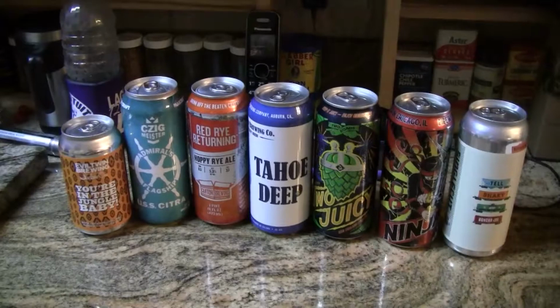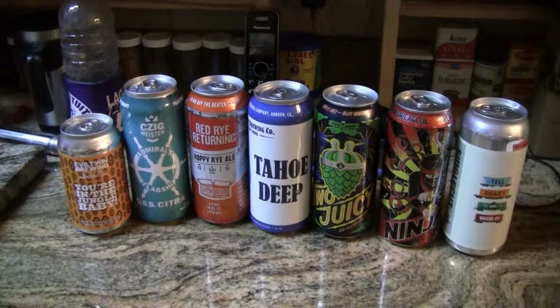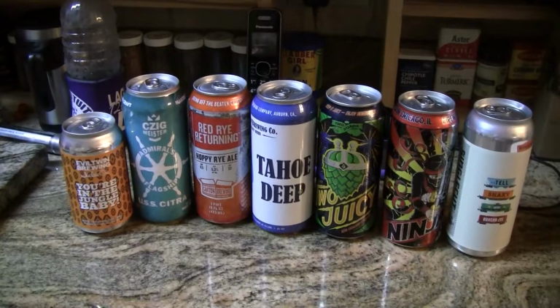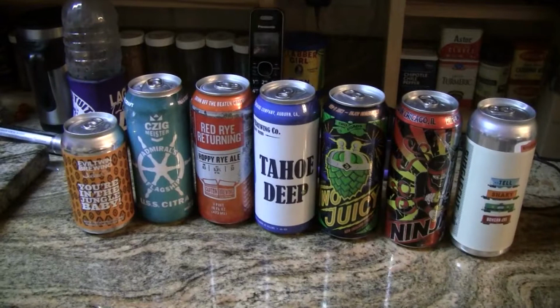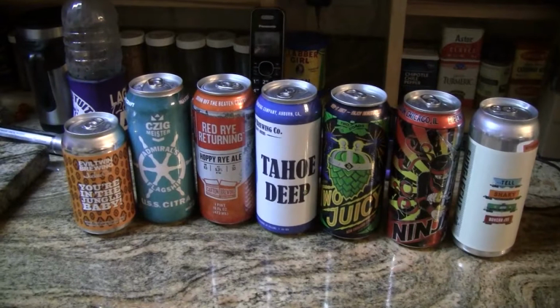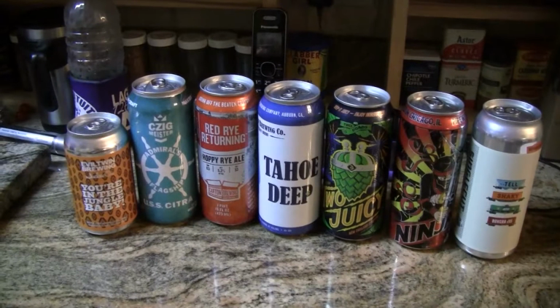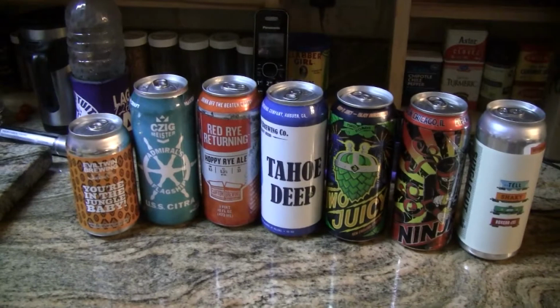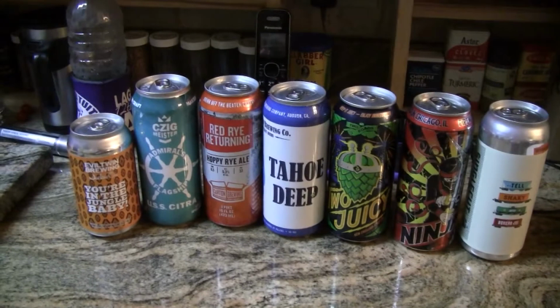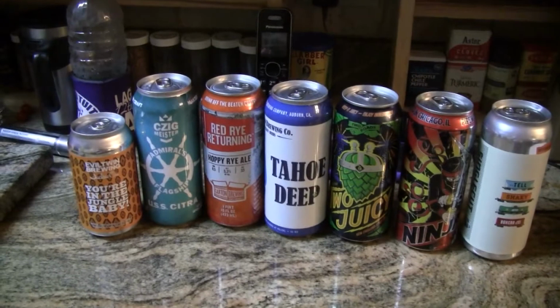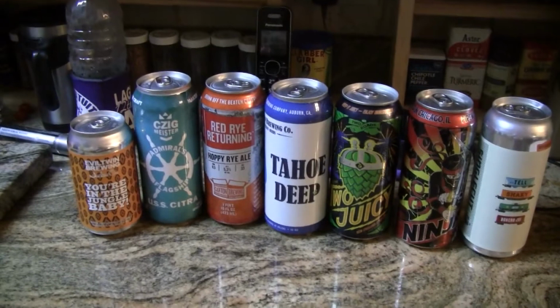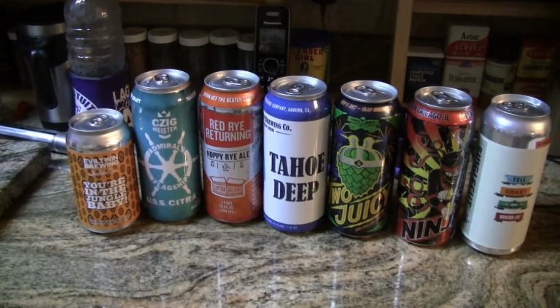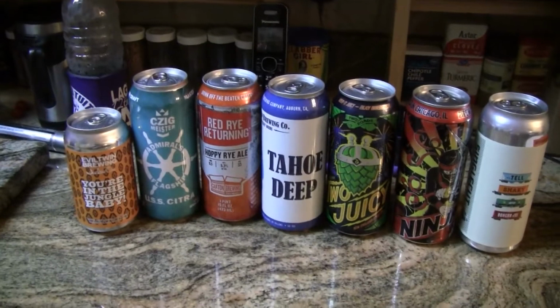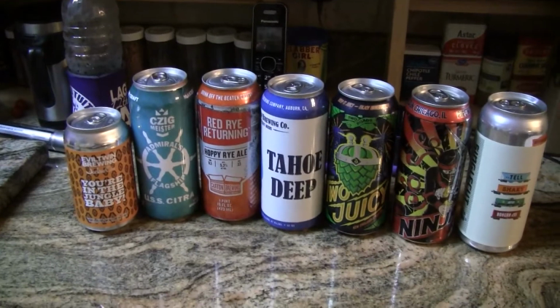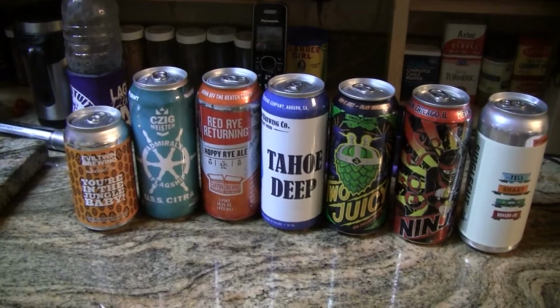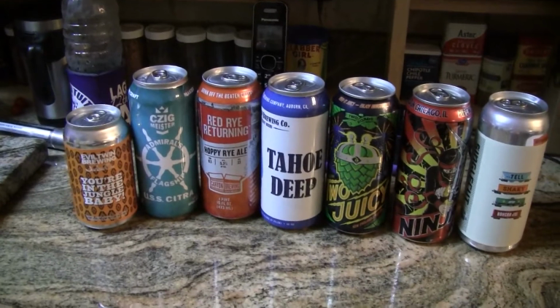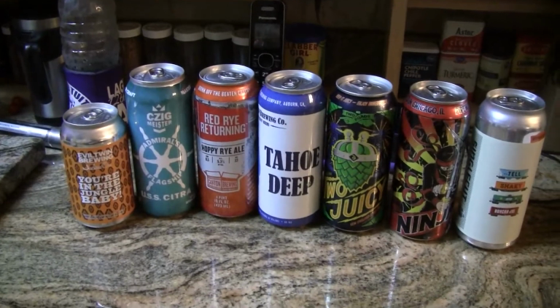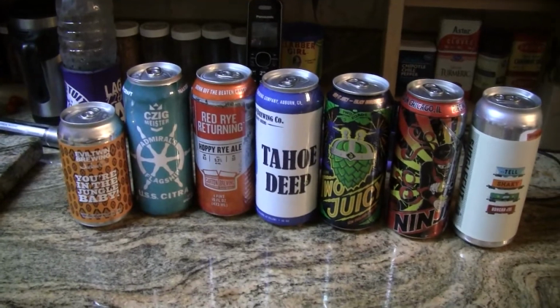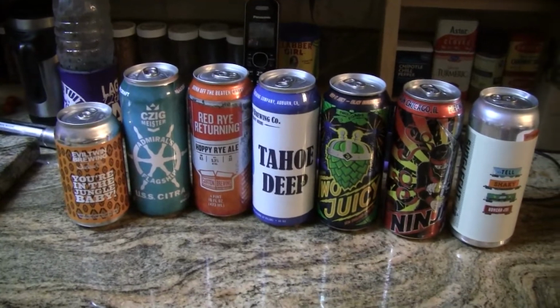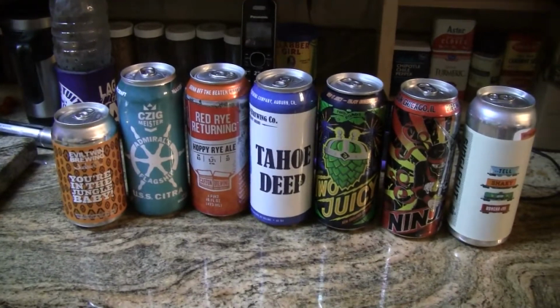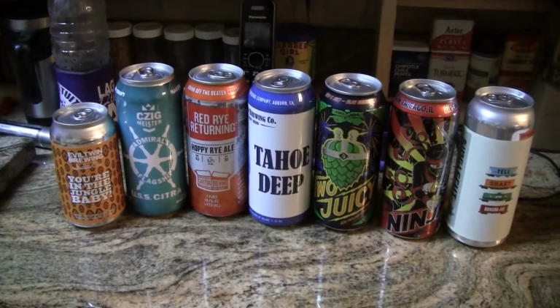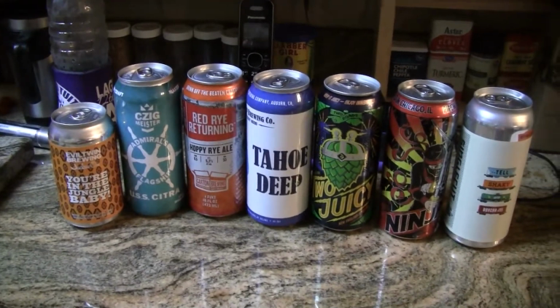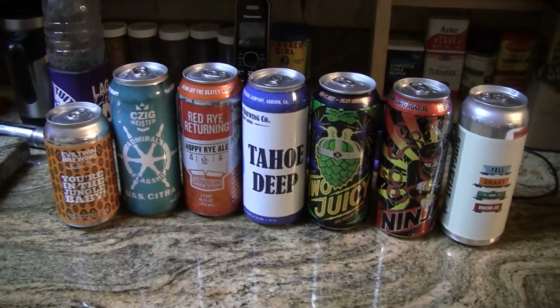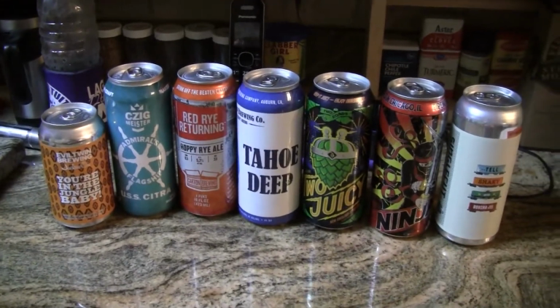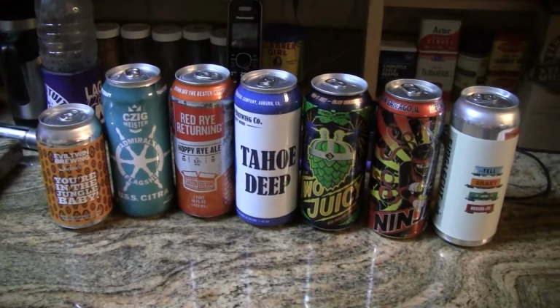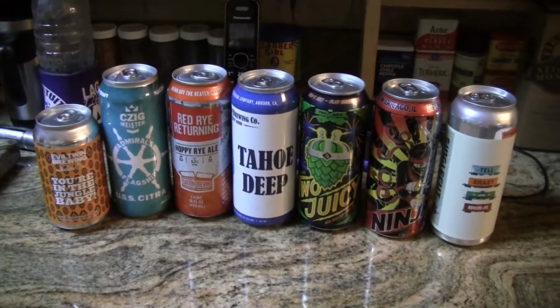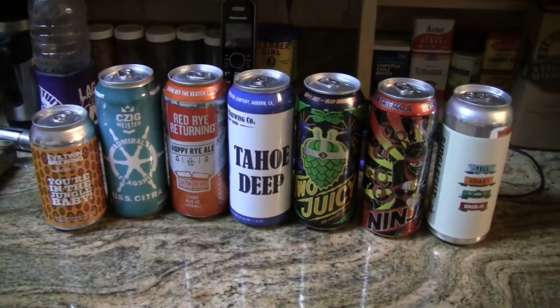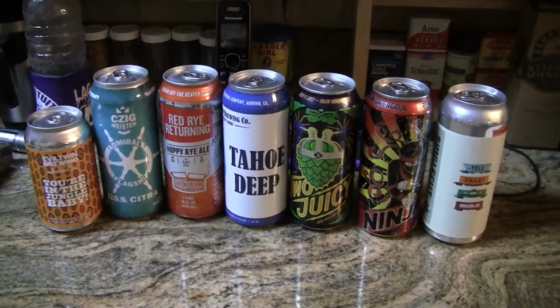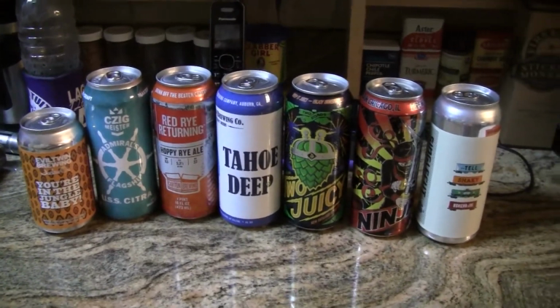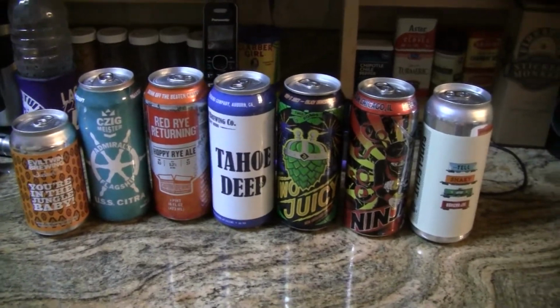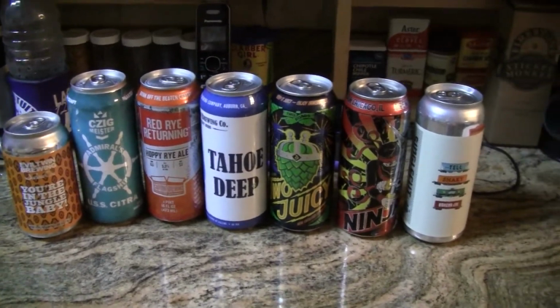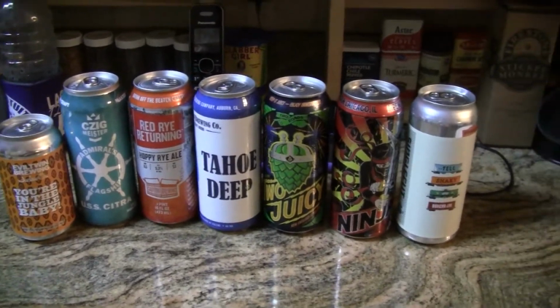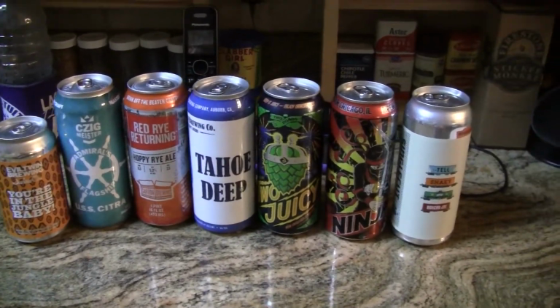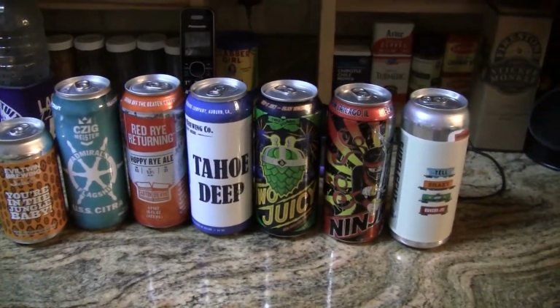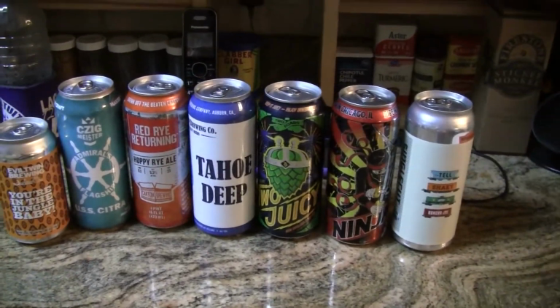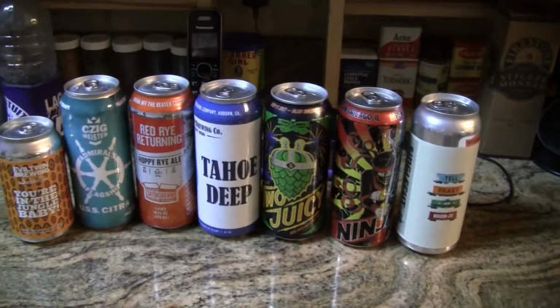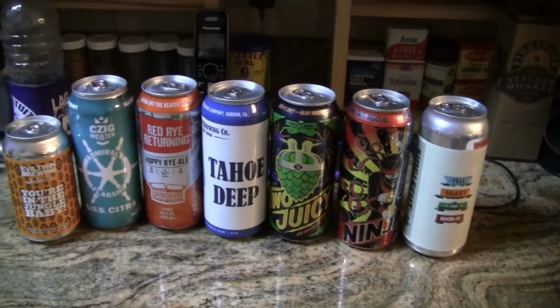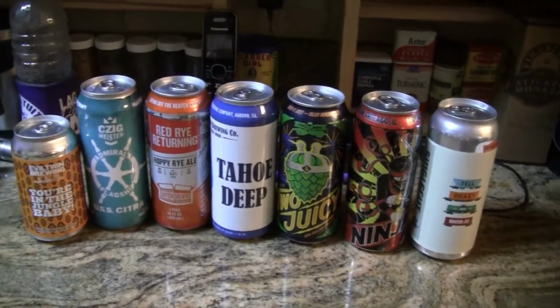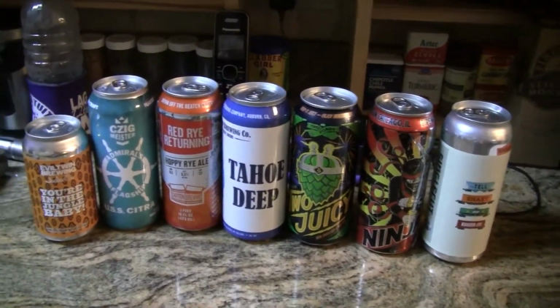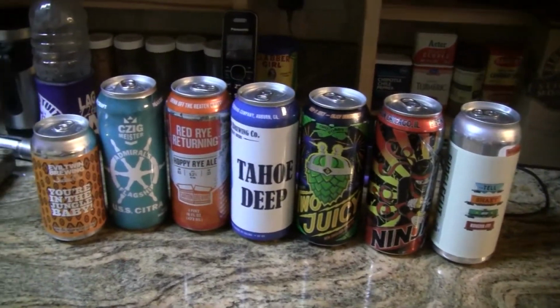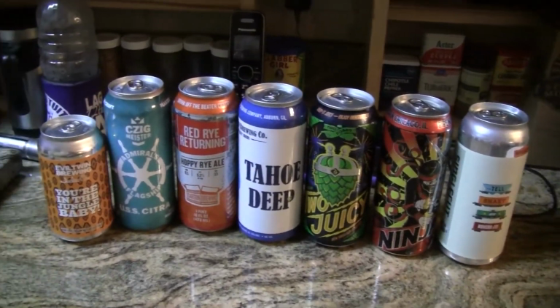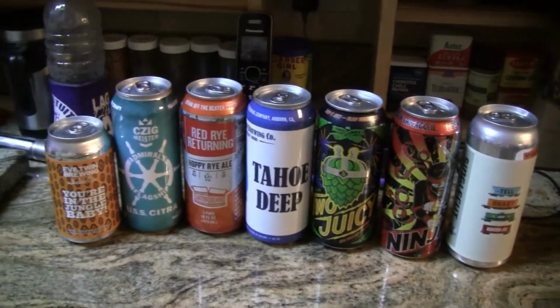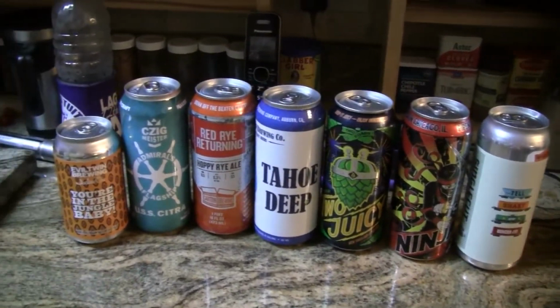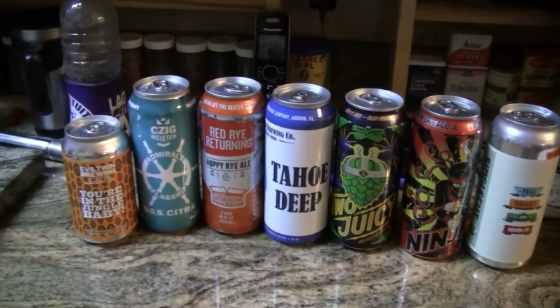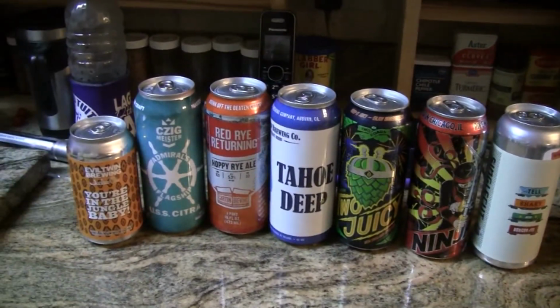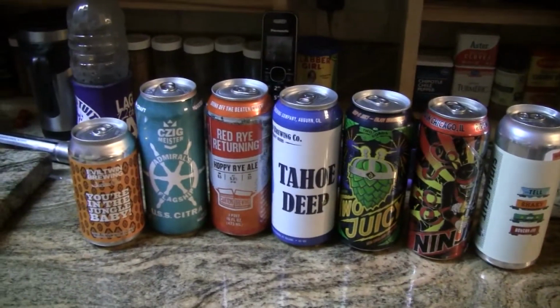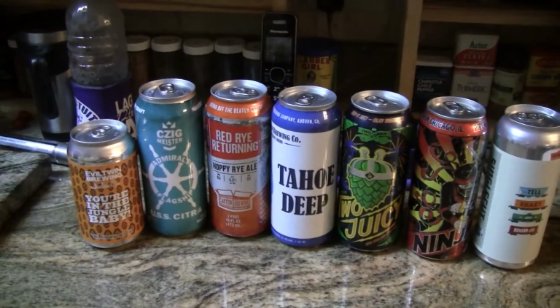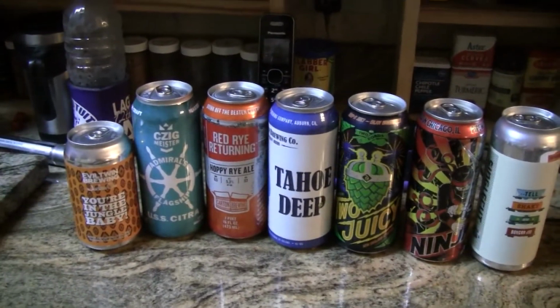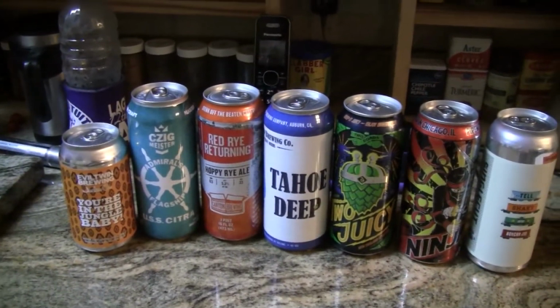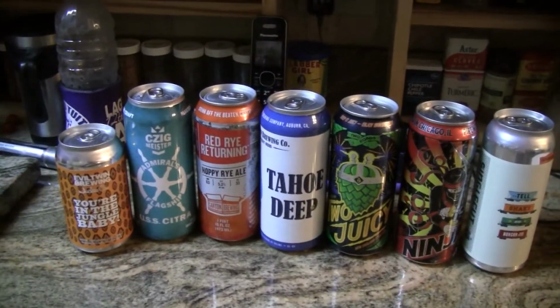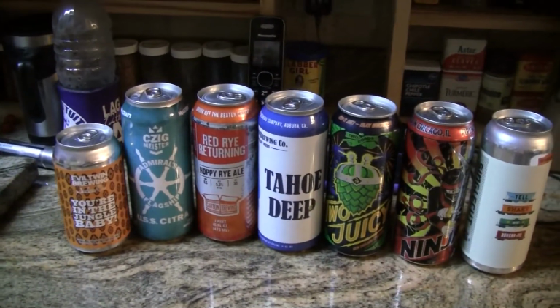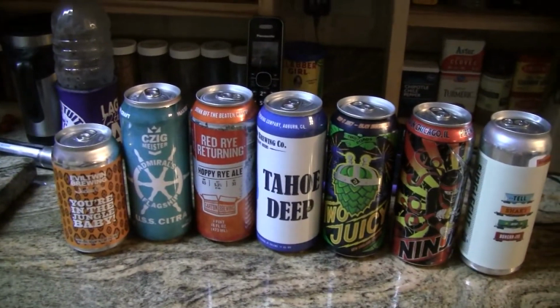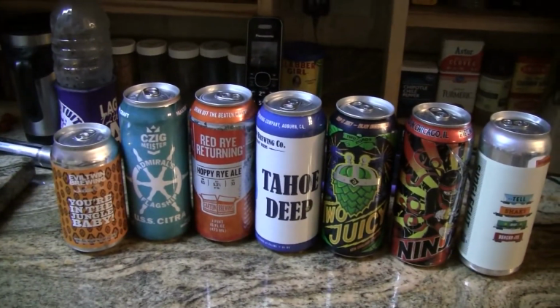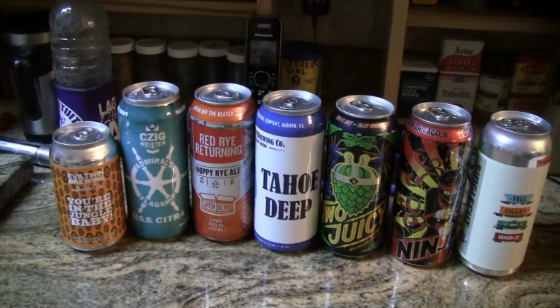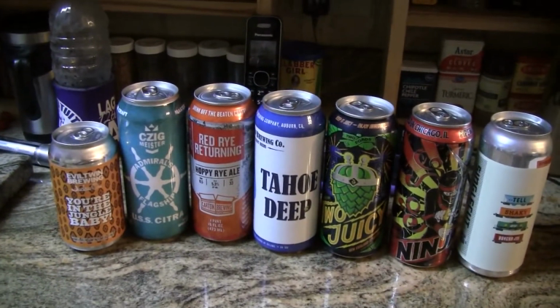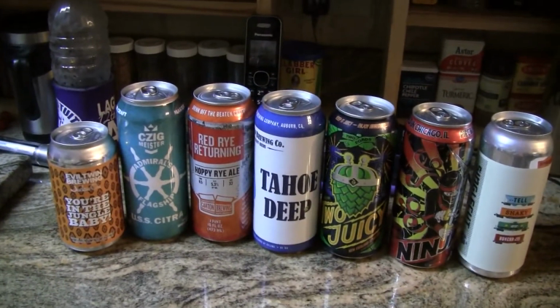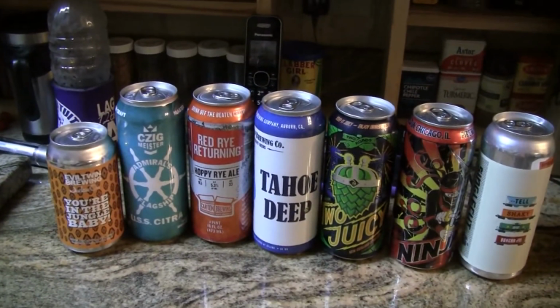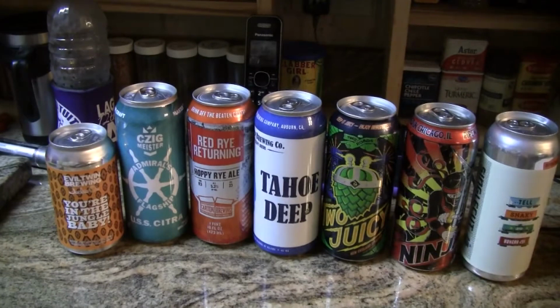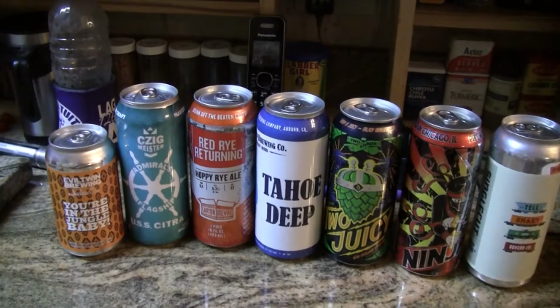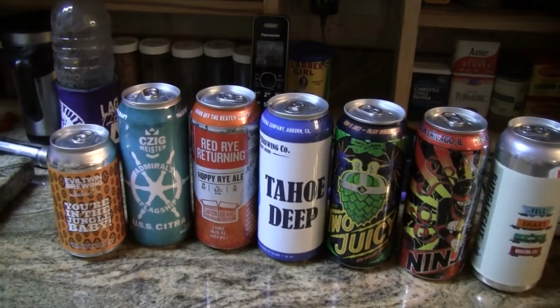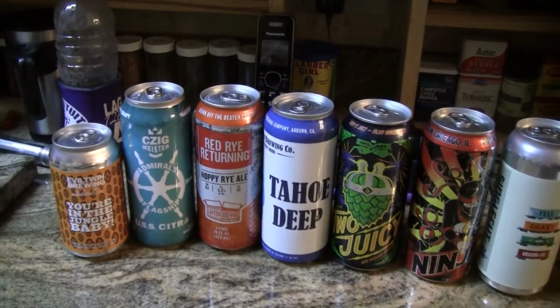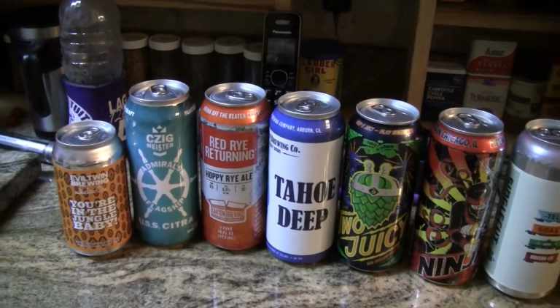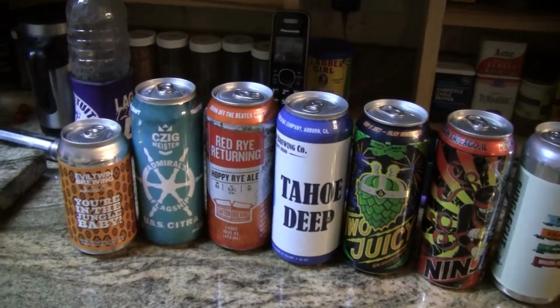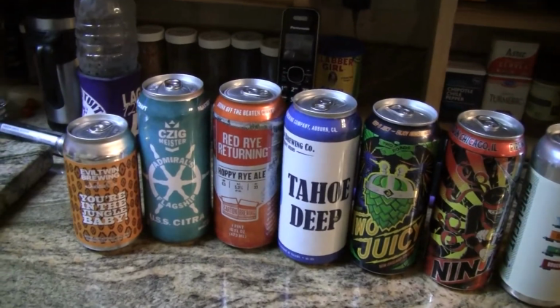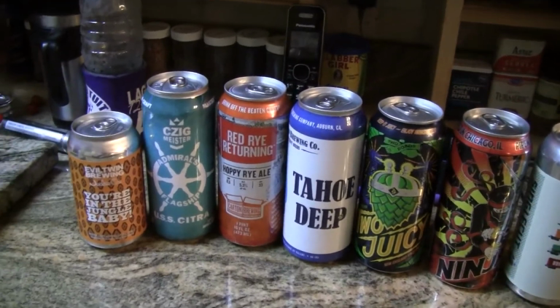Hey guys, welcome to Greg's Beer Reviews. Looky here, look at all these cans. These were sent to me by my brother Rico.